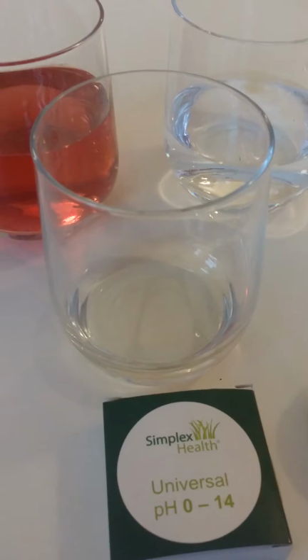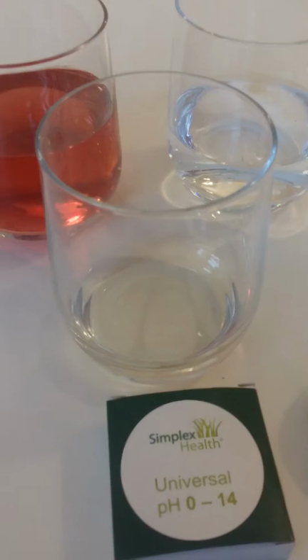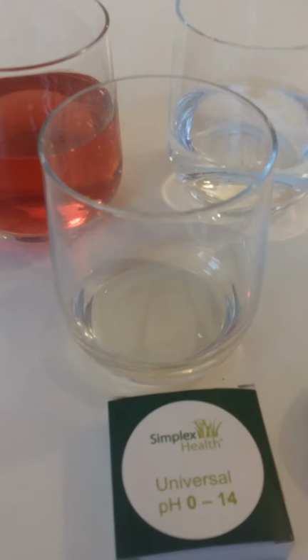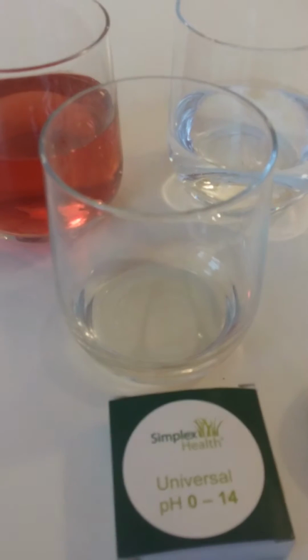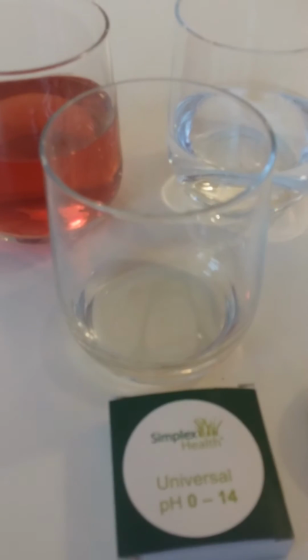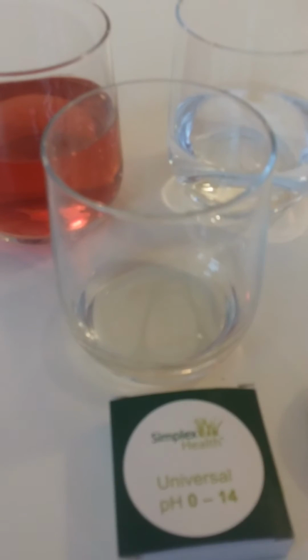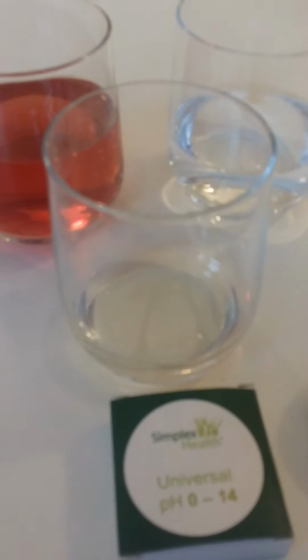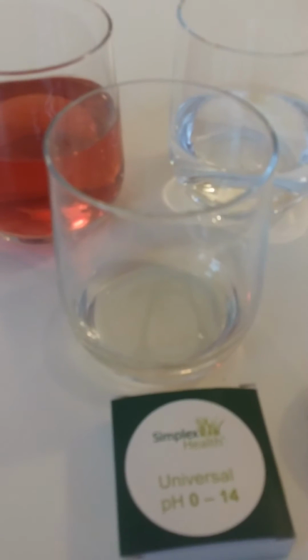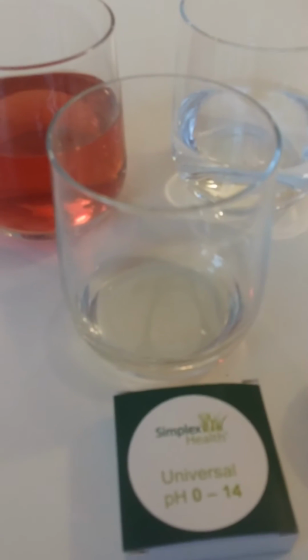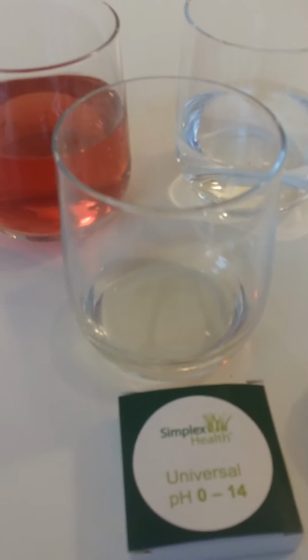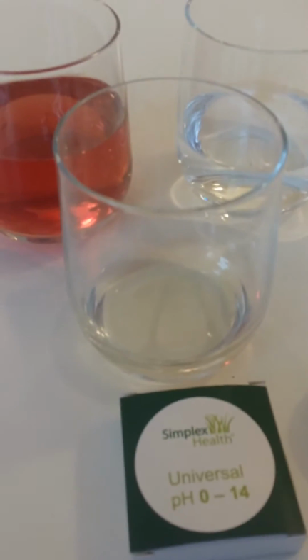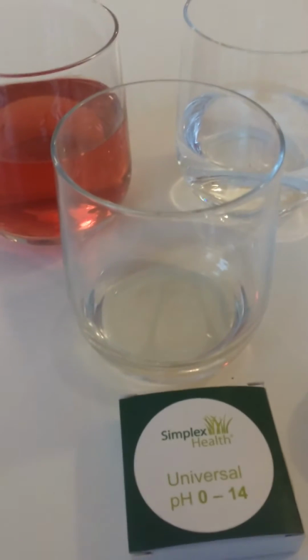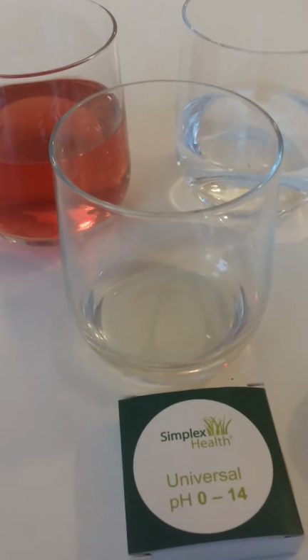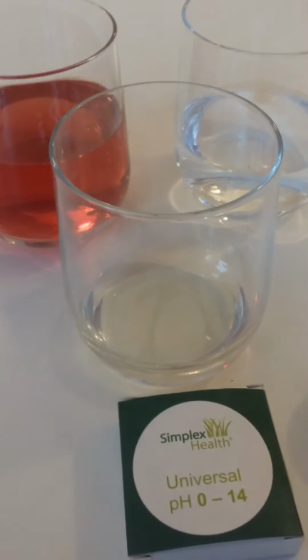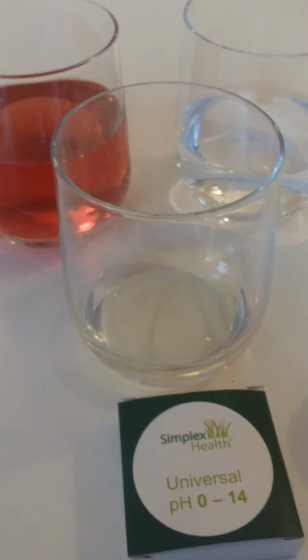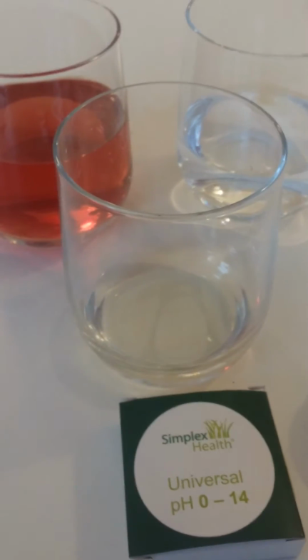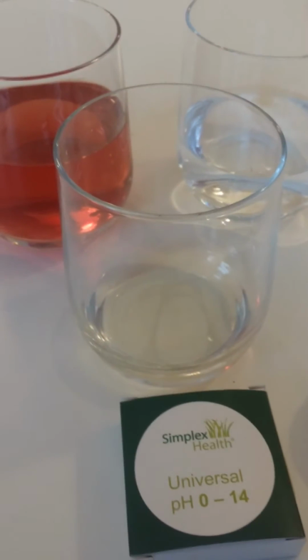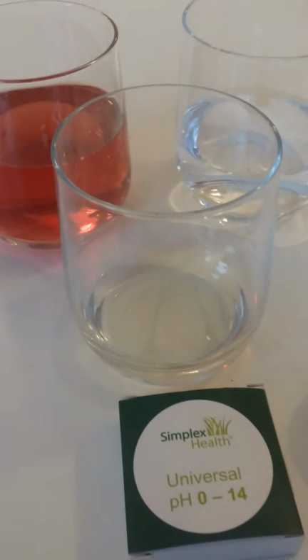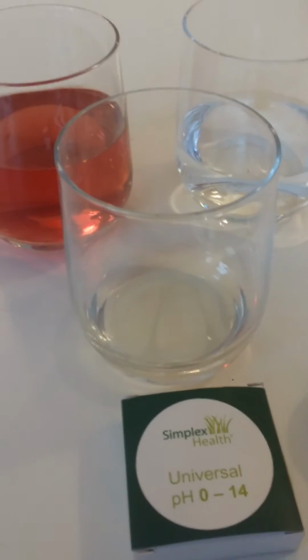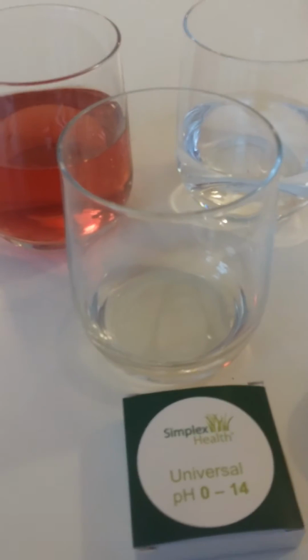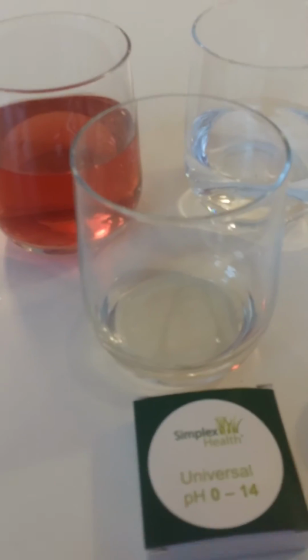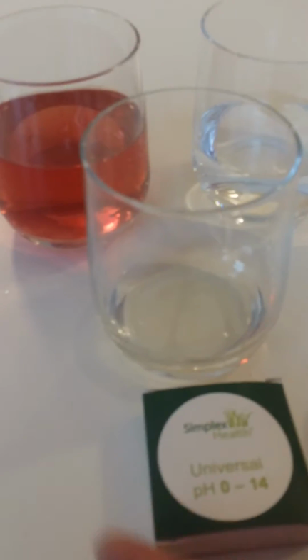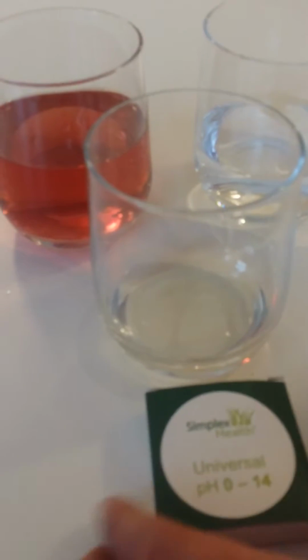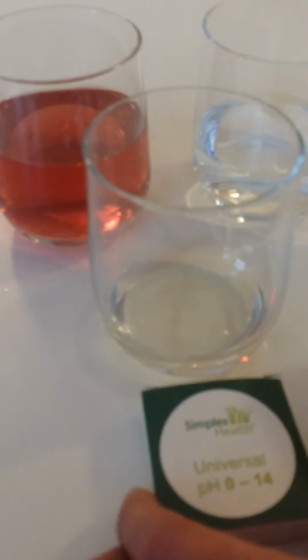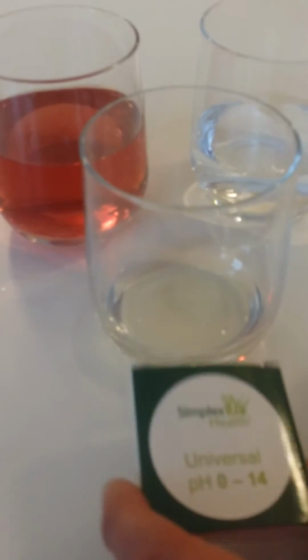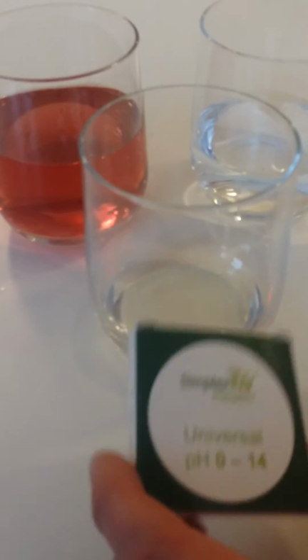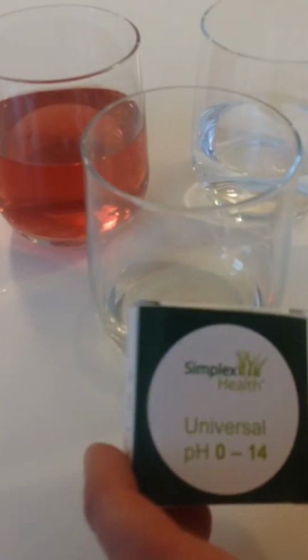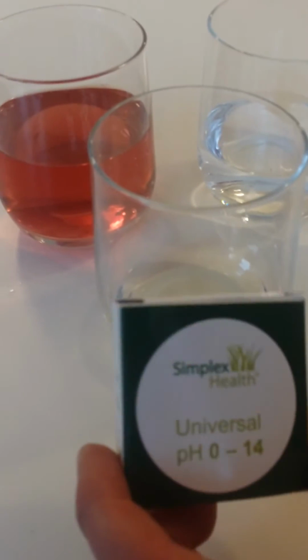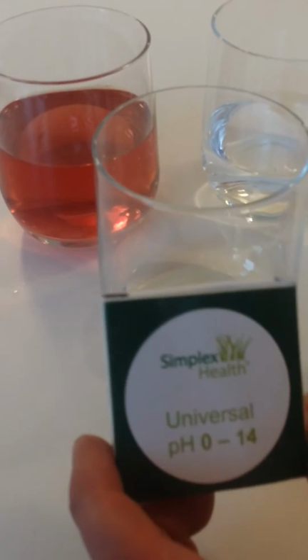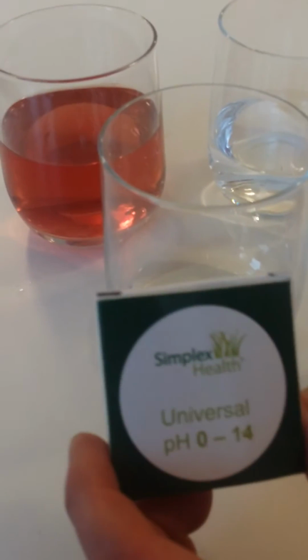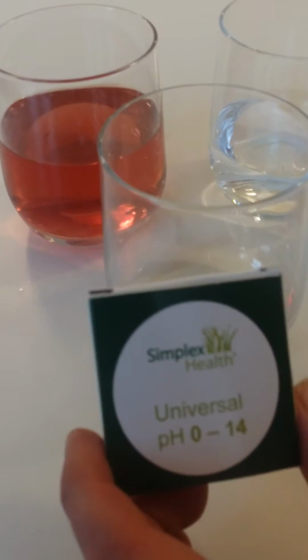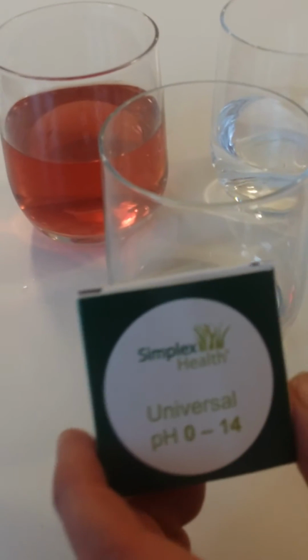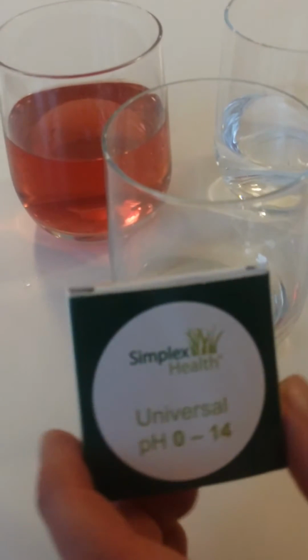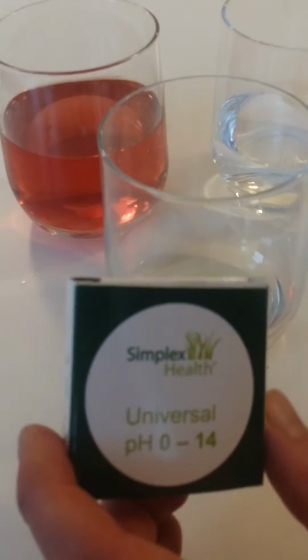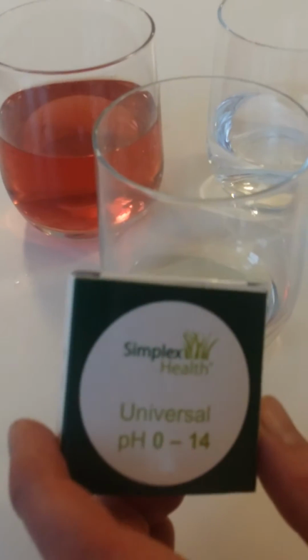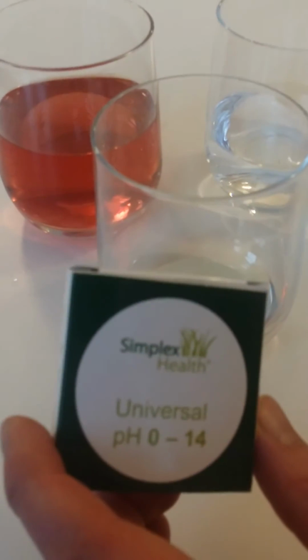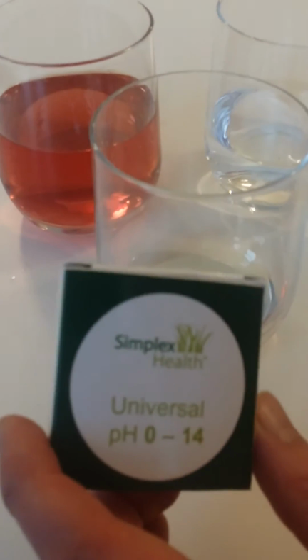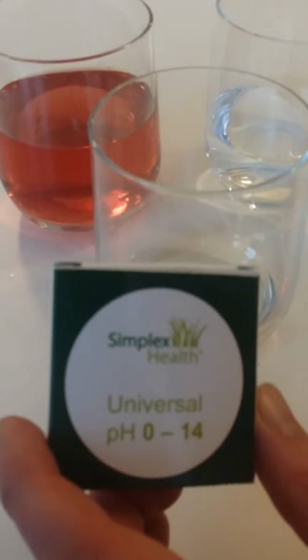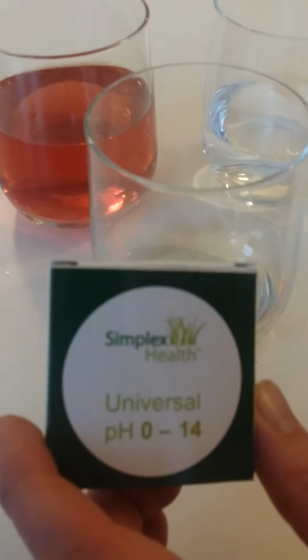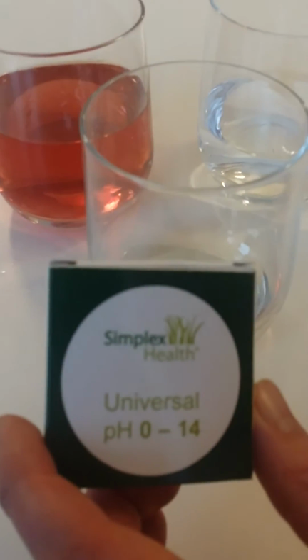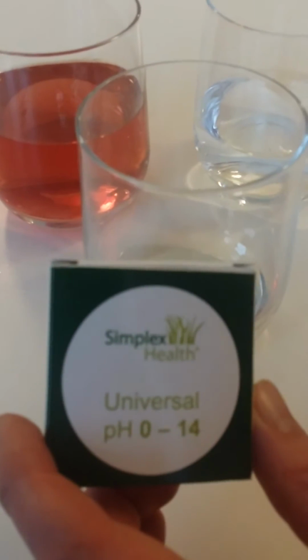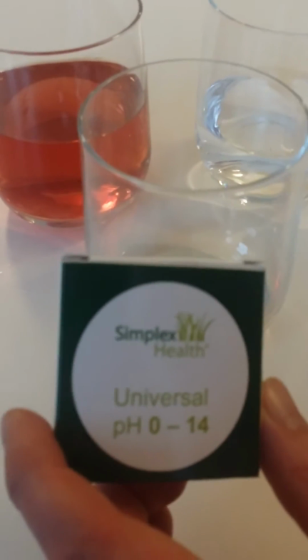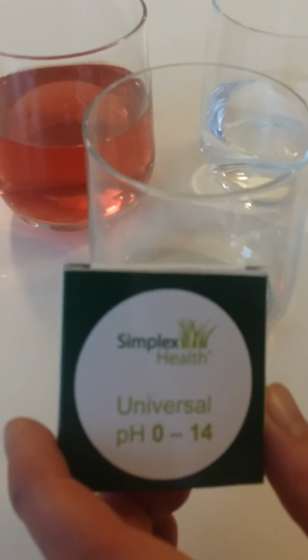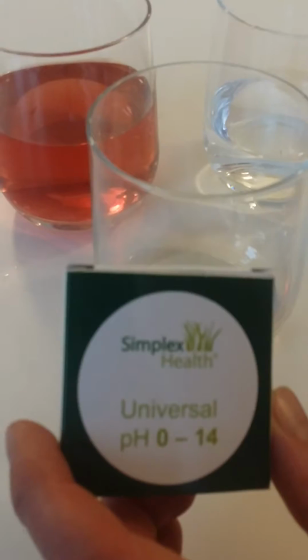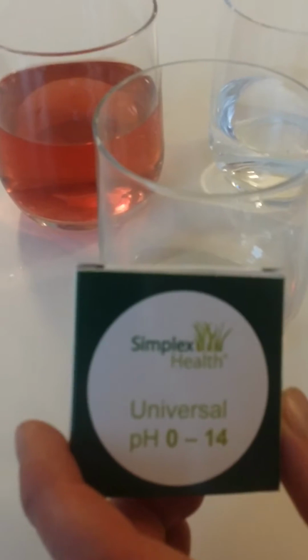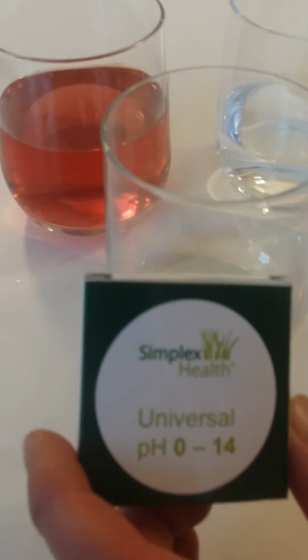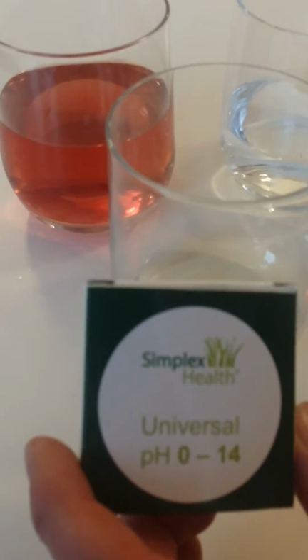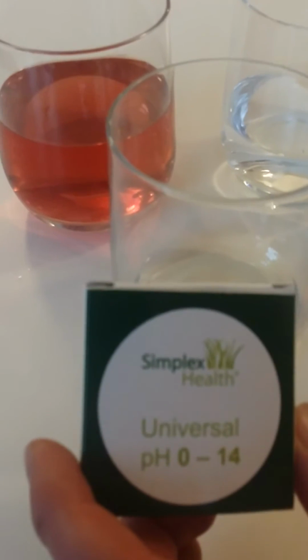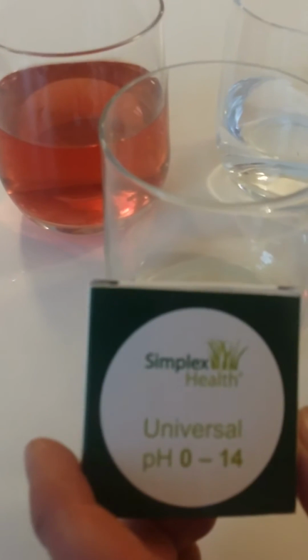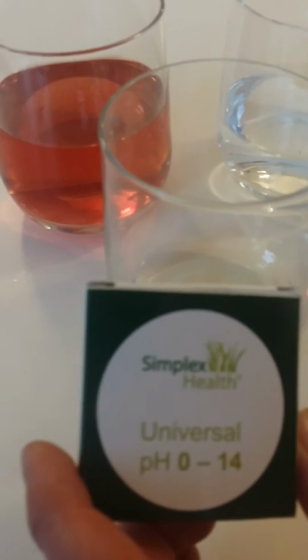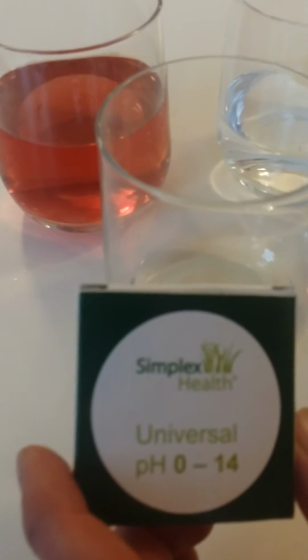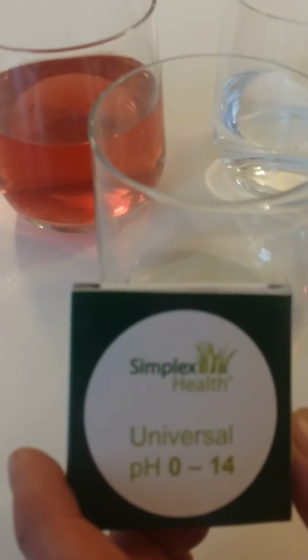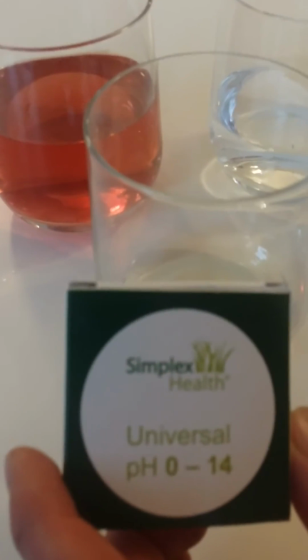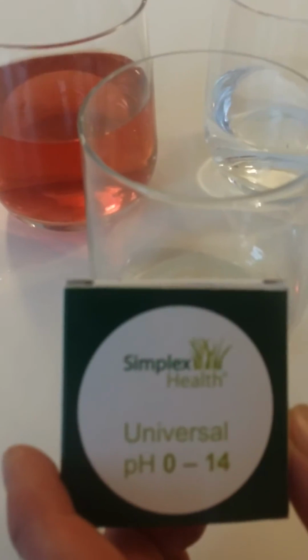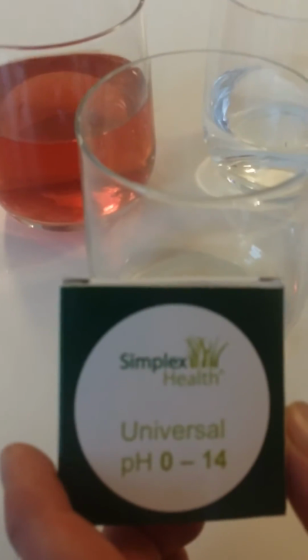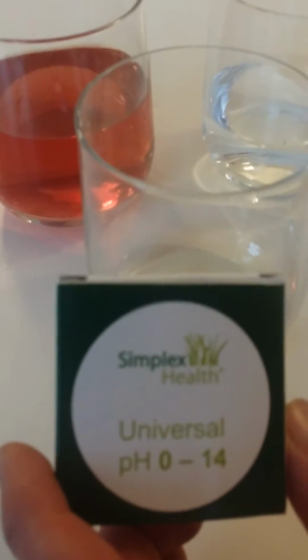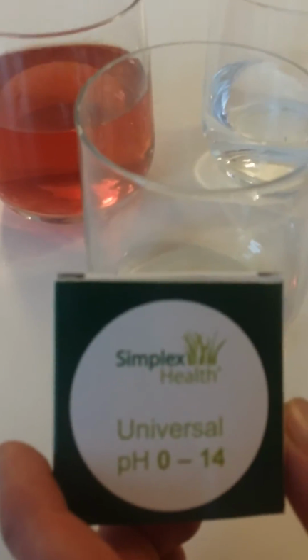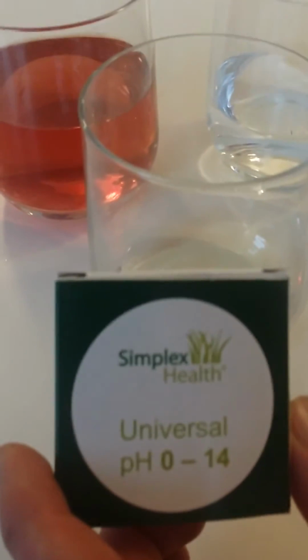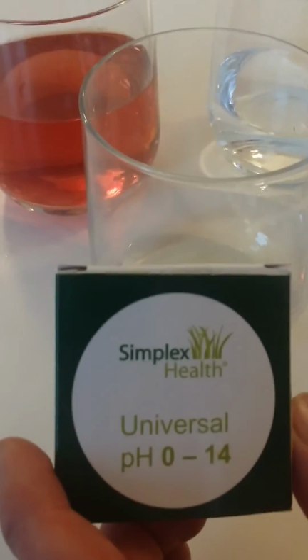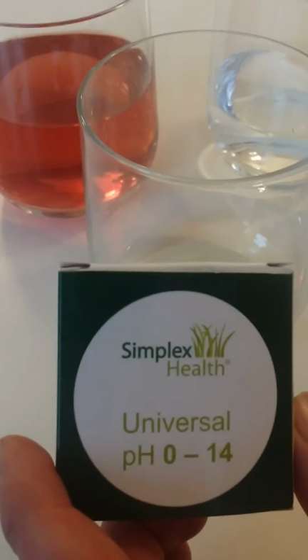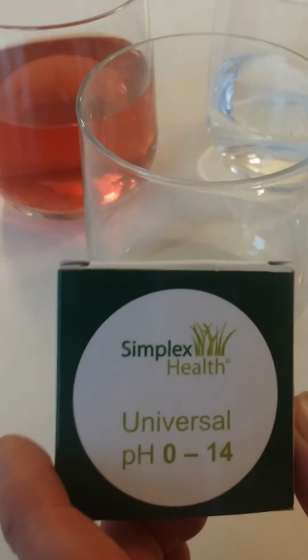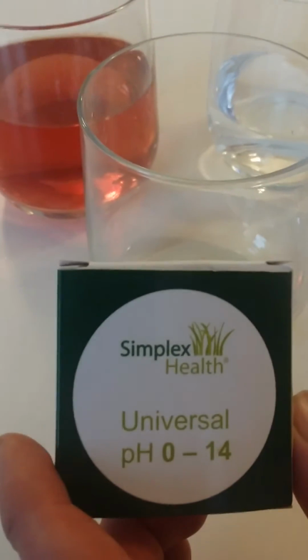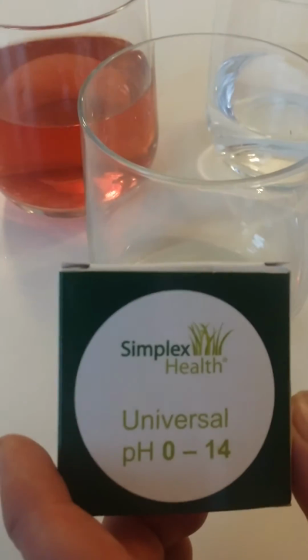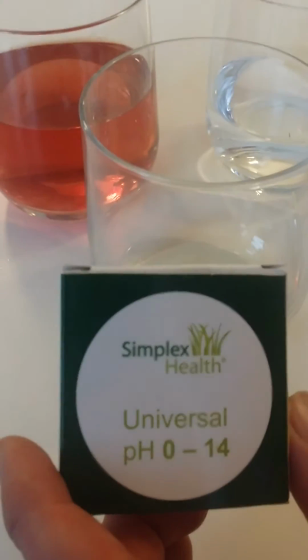Hi there, it's John here from Simplex Health. Today I just want to demonstrate how to use our Universal 0-14 litmus paper.